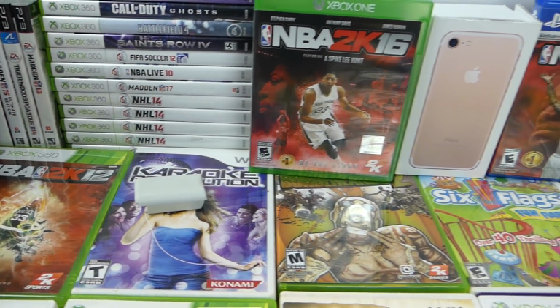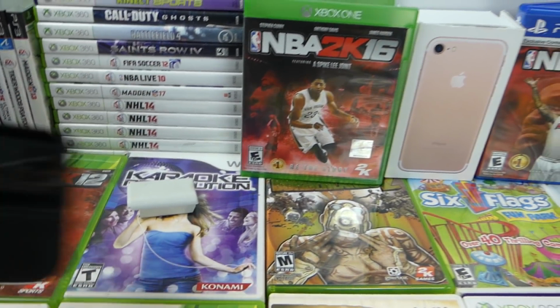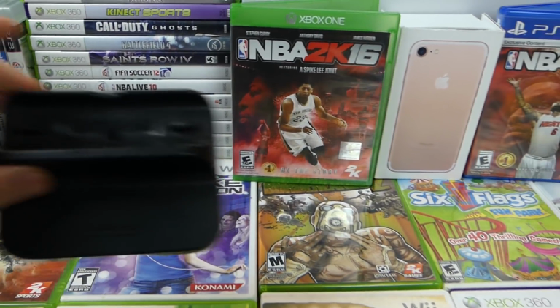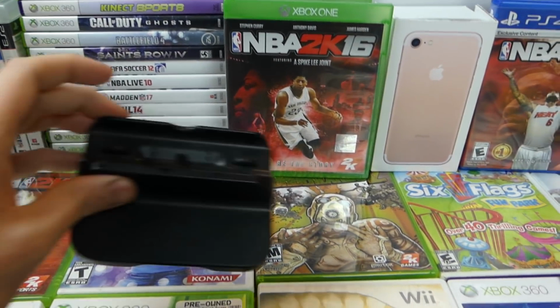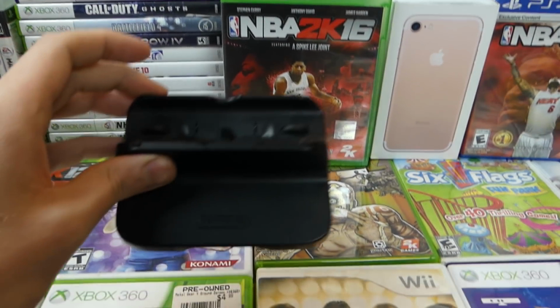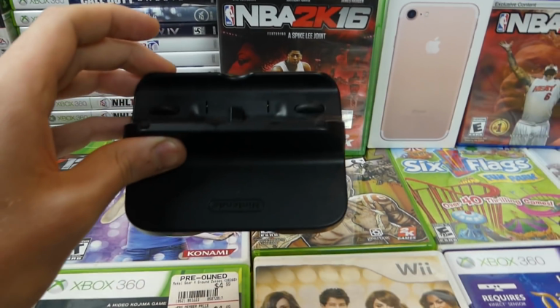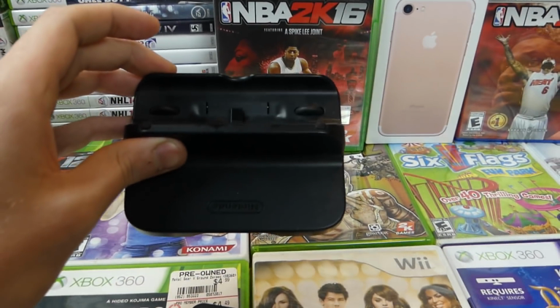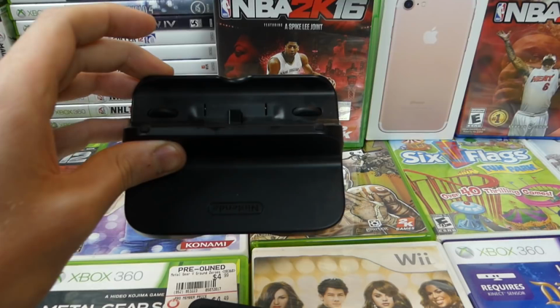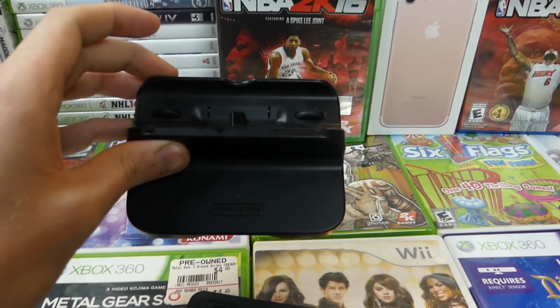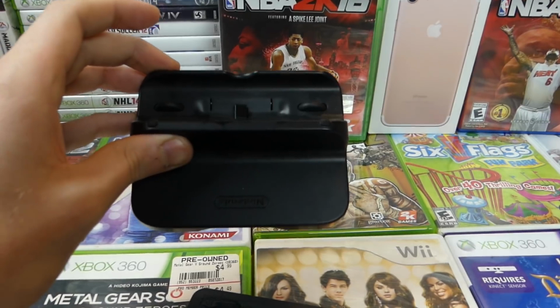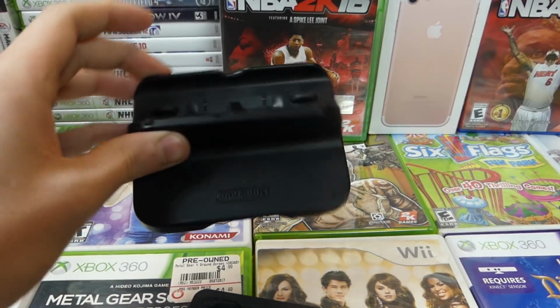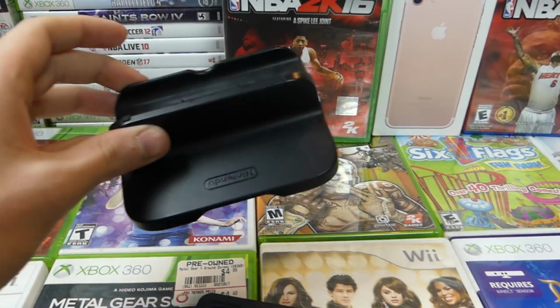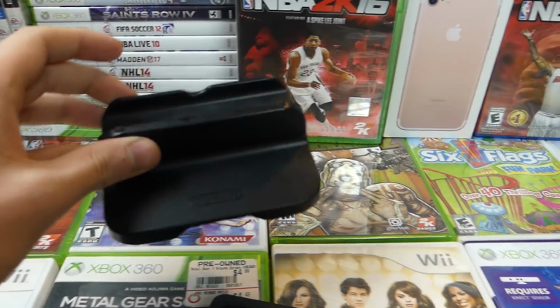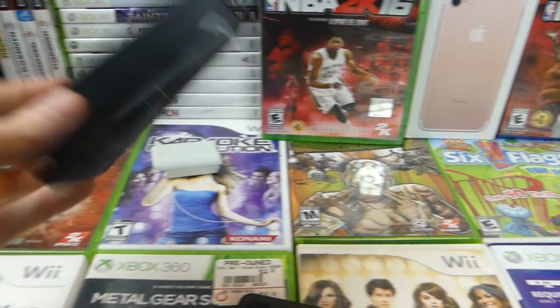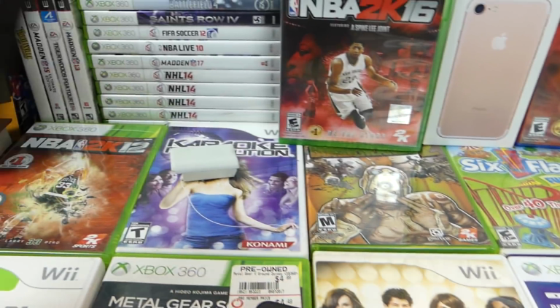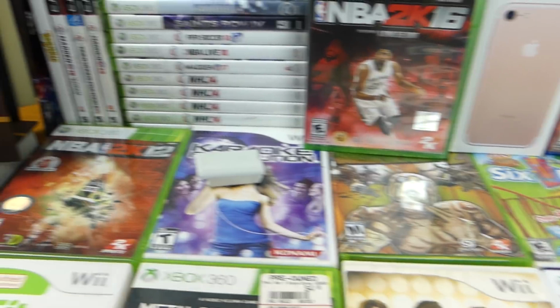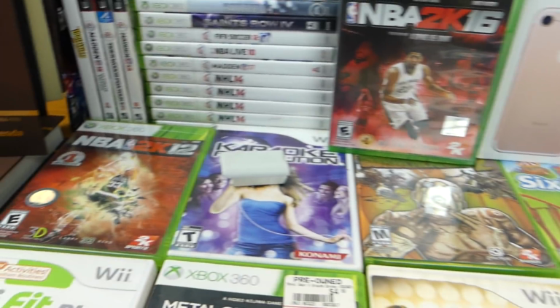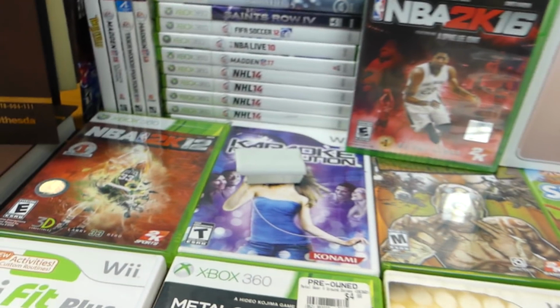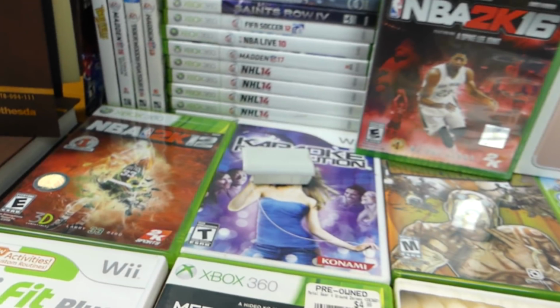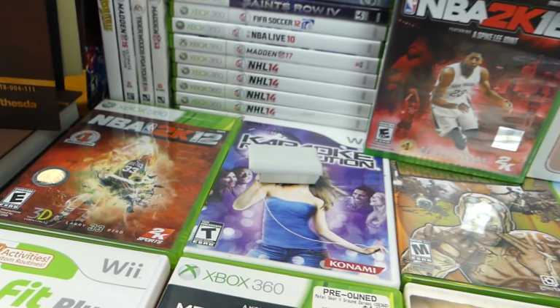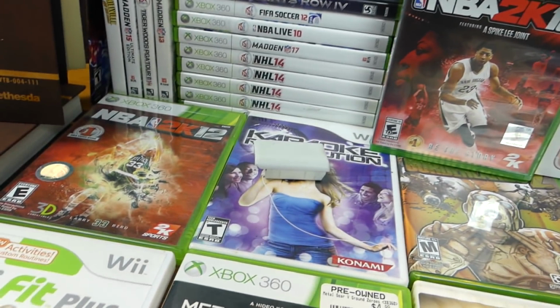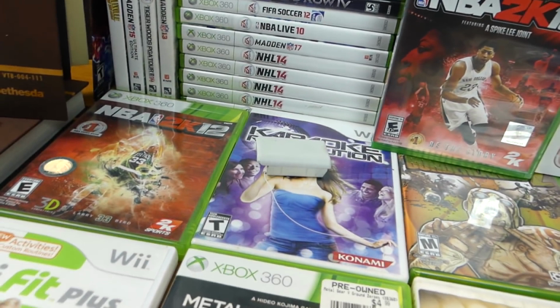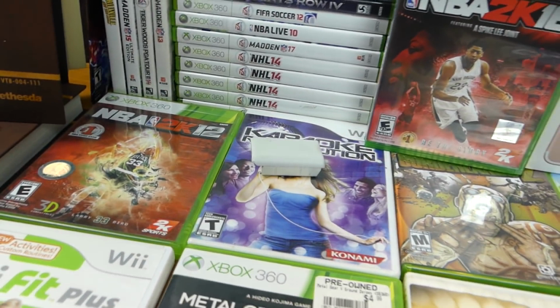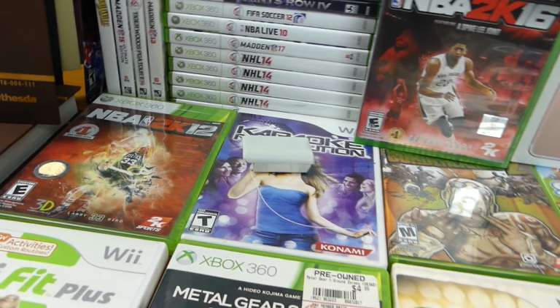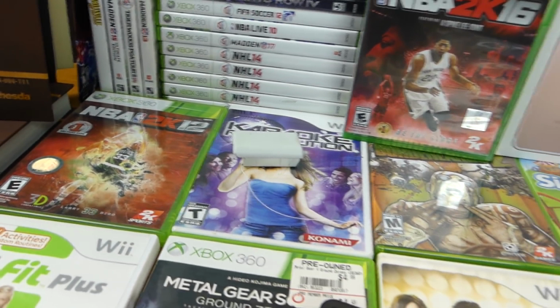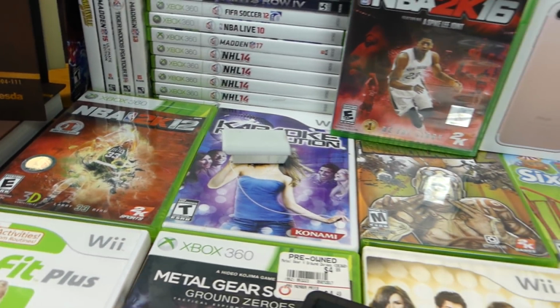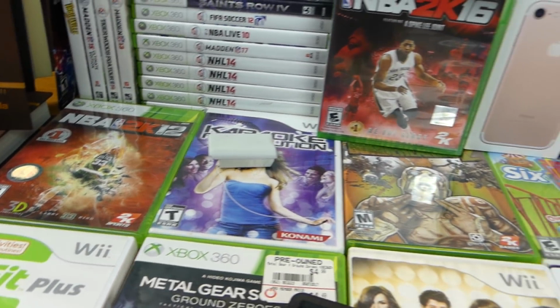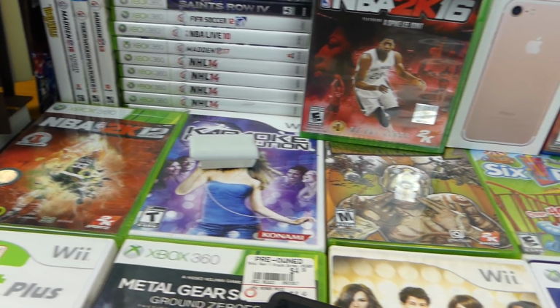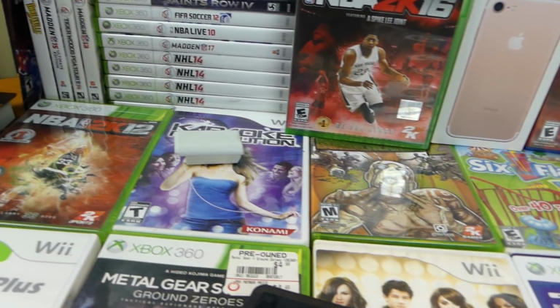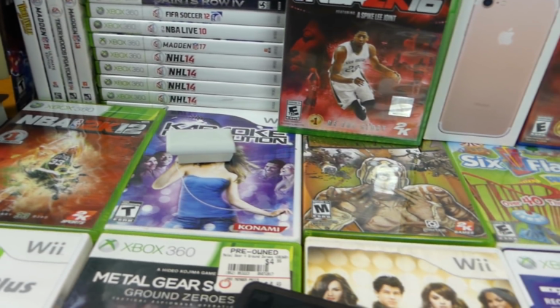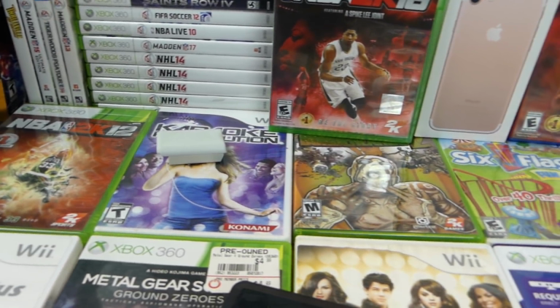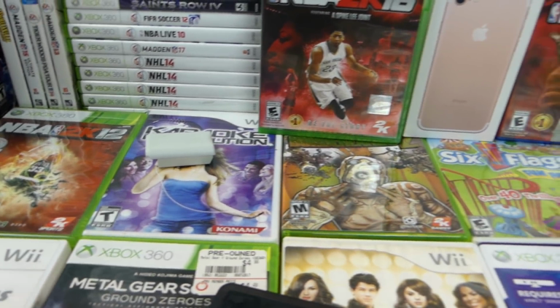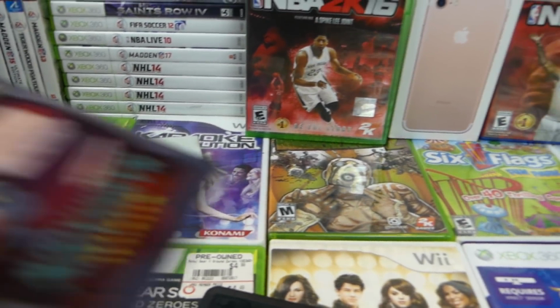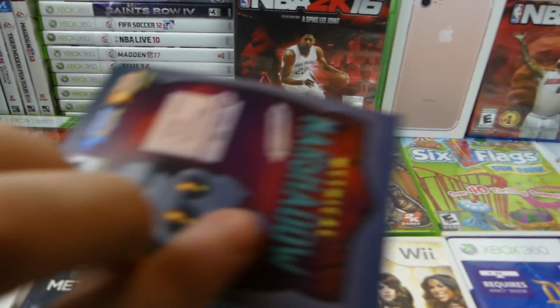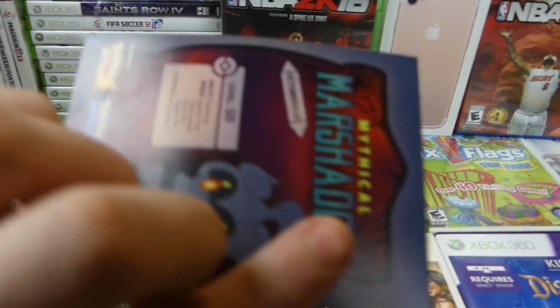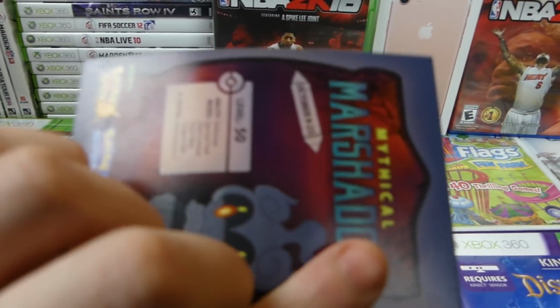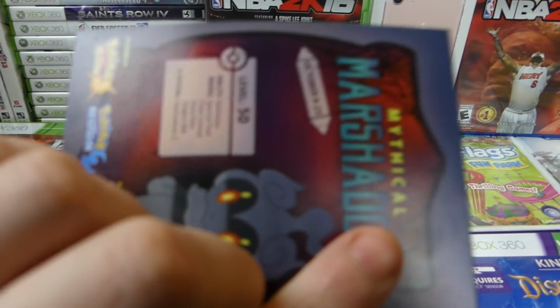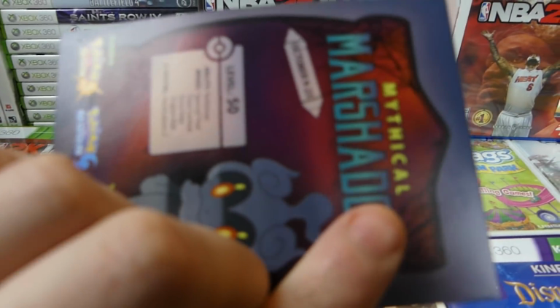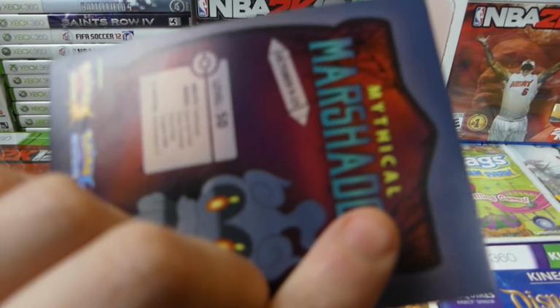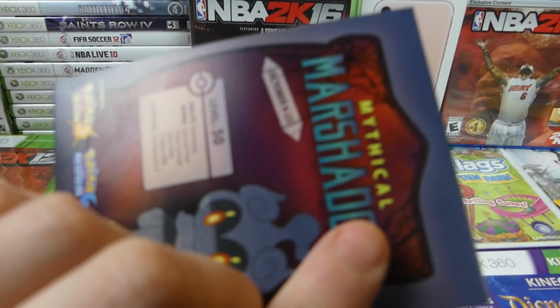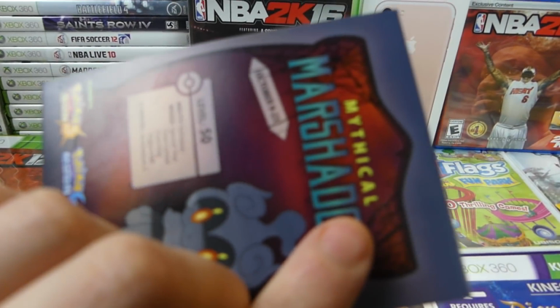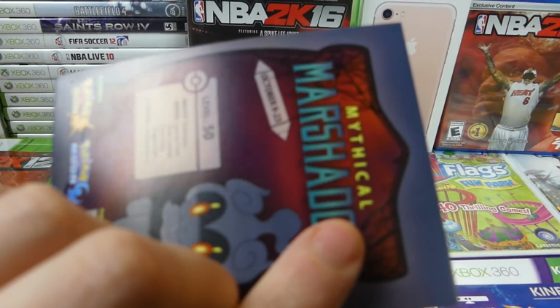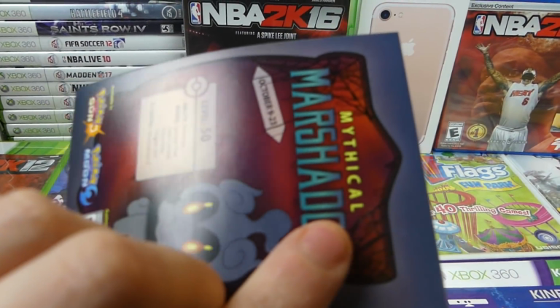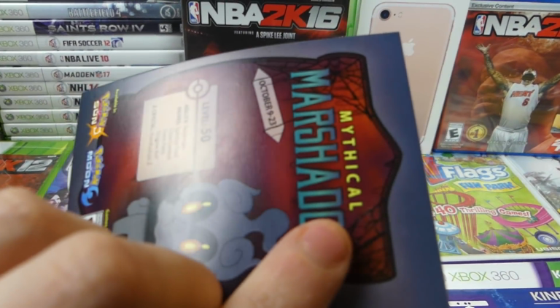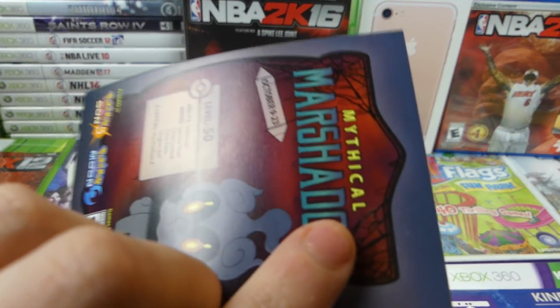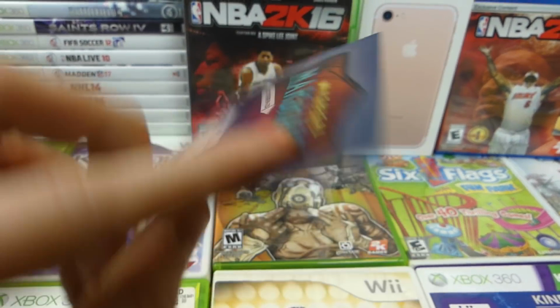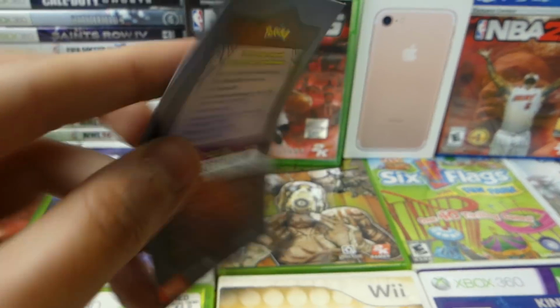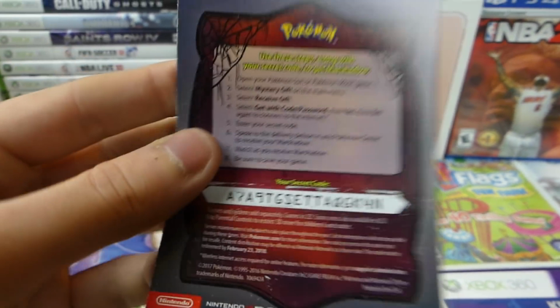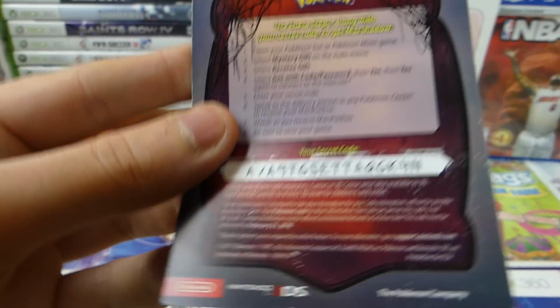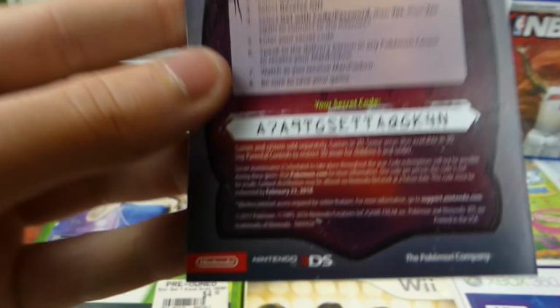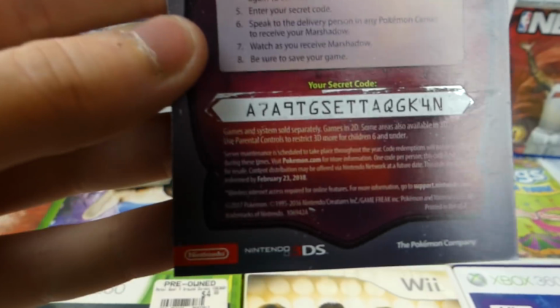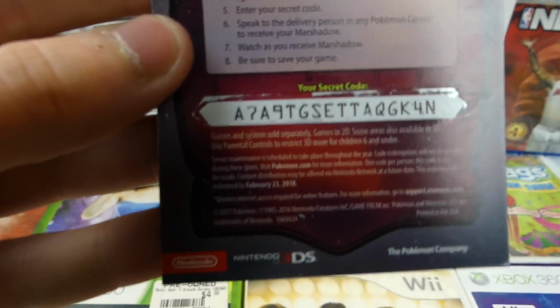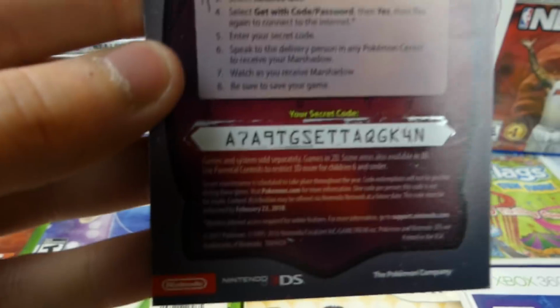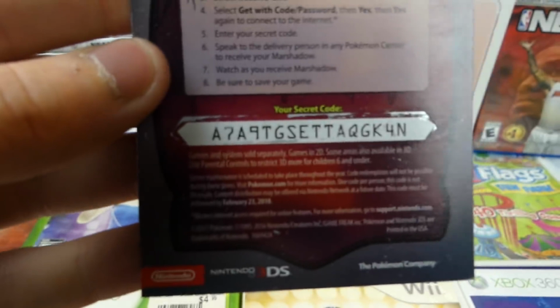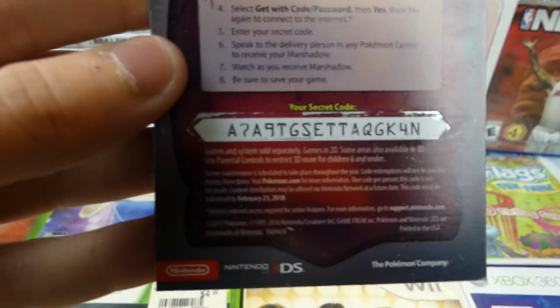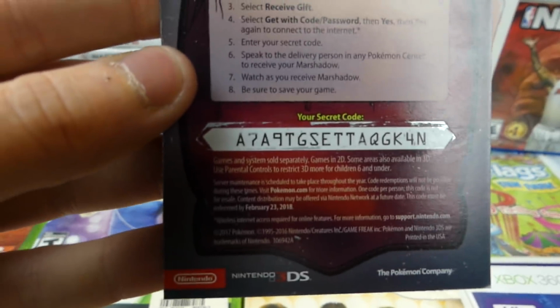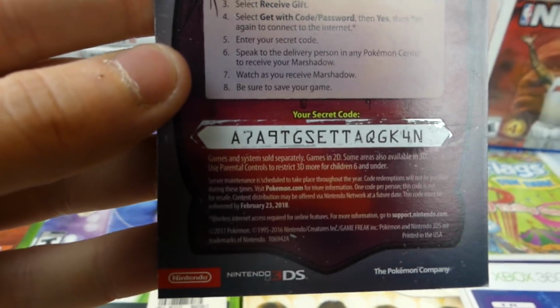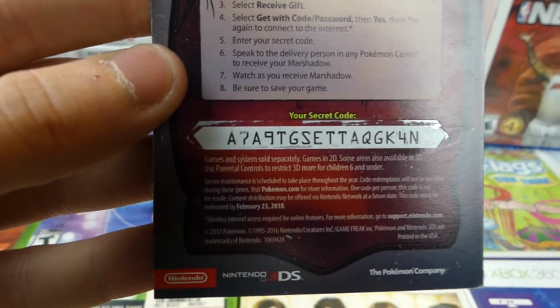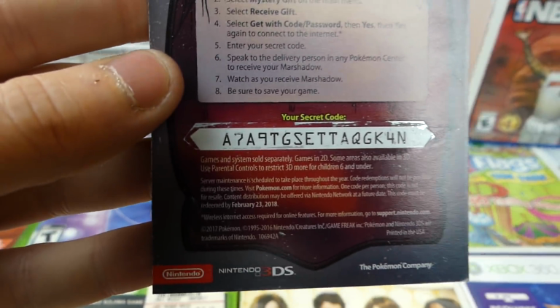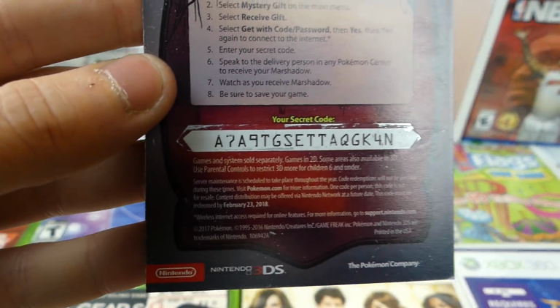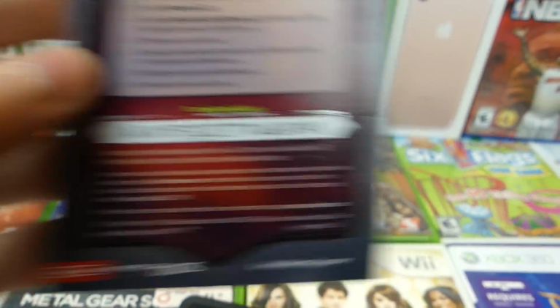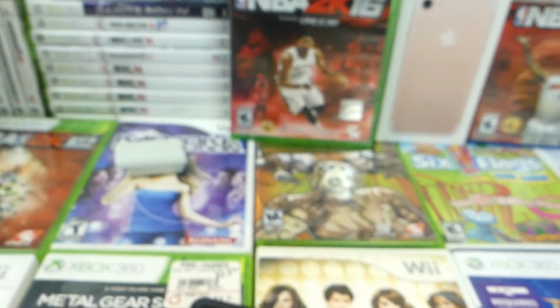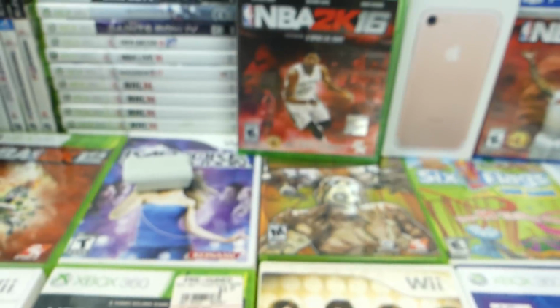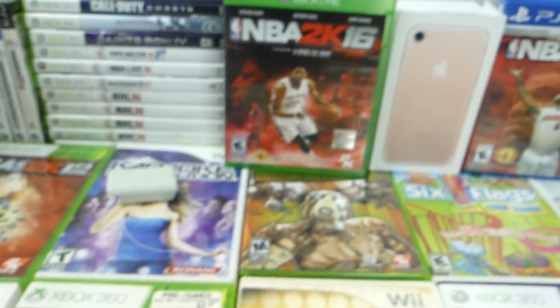A Wii used charging dock right there as well. Another Marshadow code — there you guys go, another code.